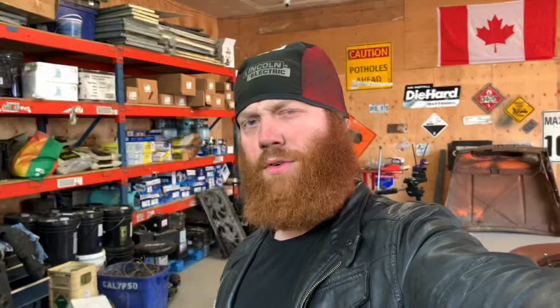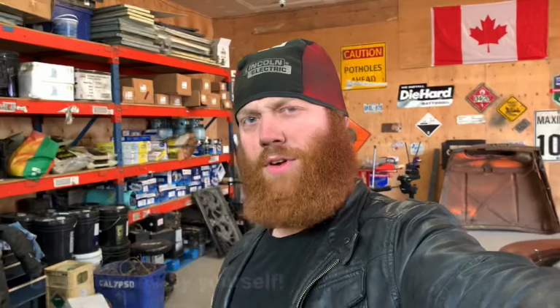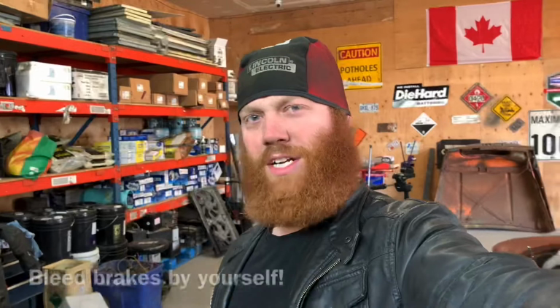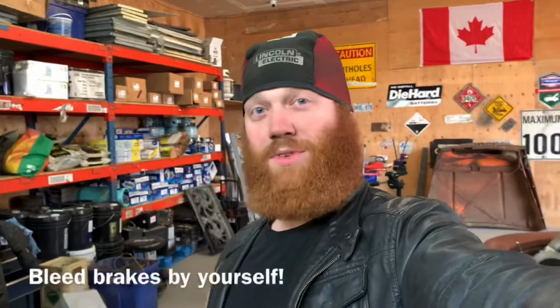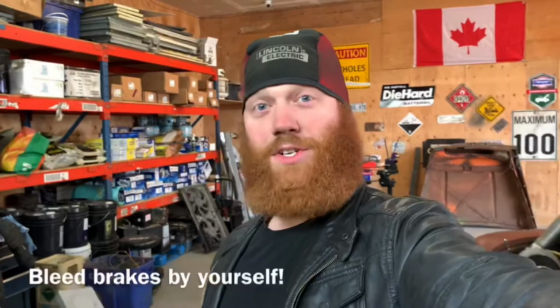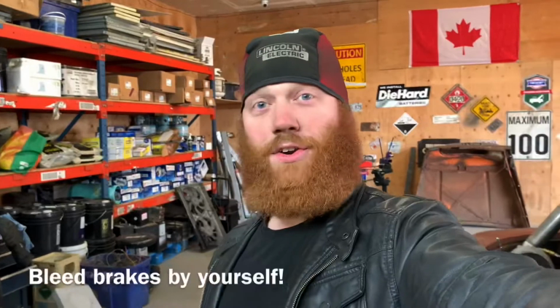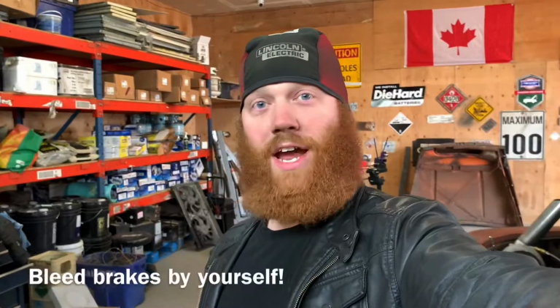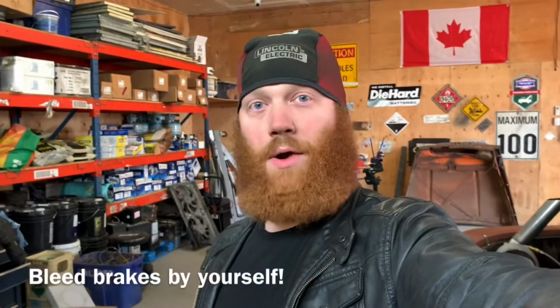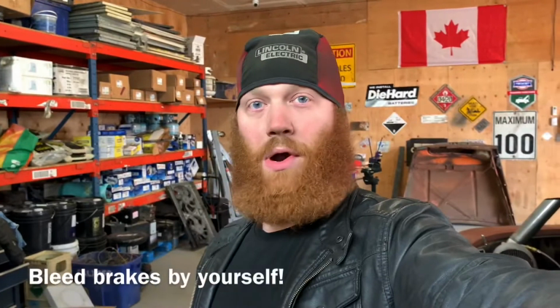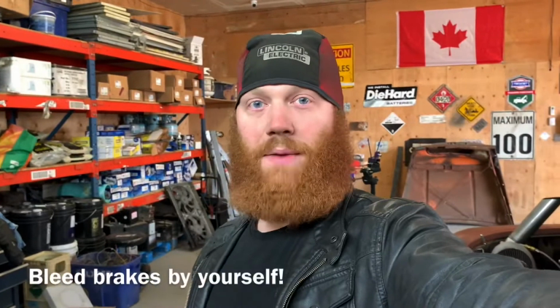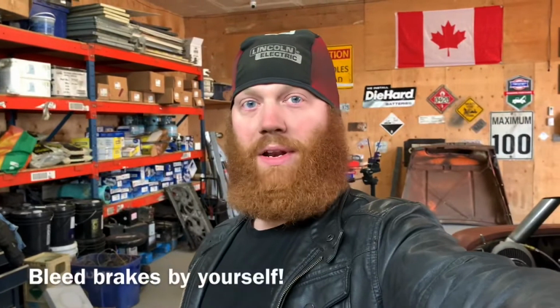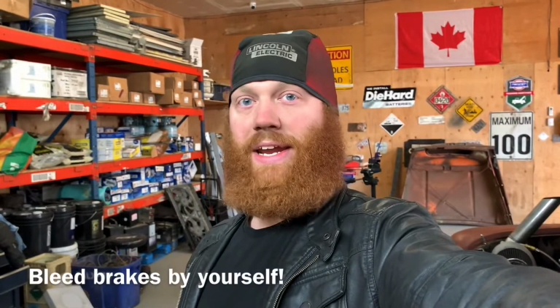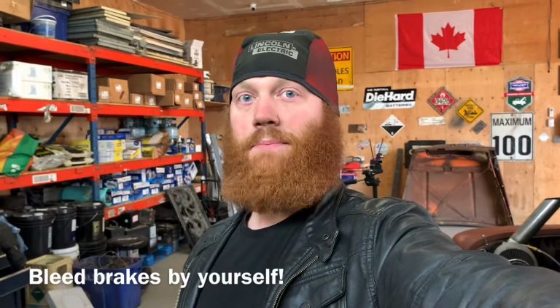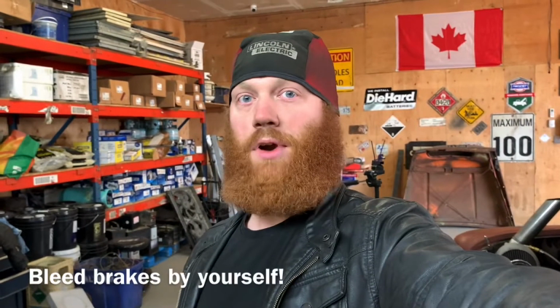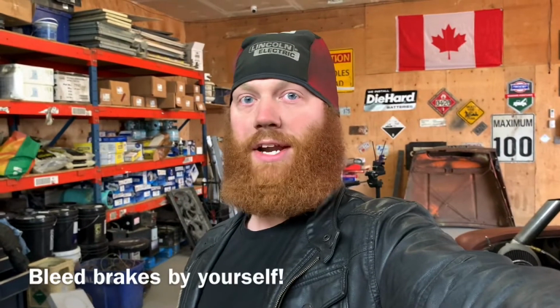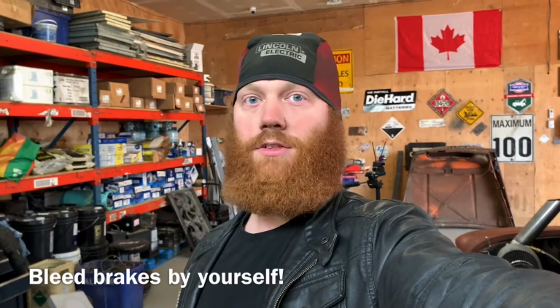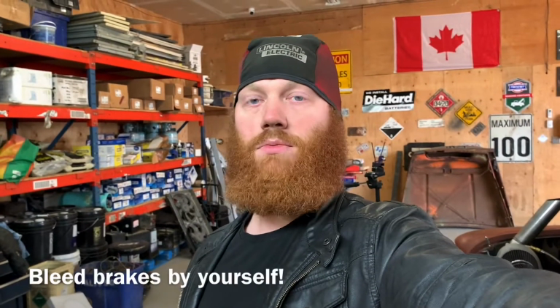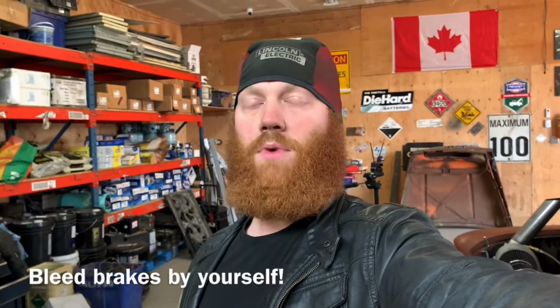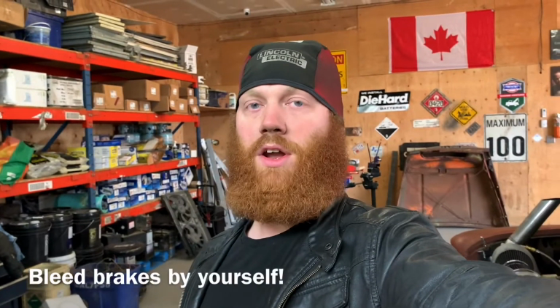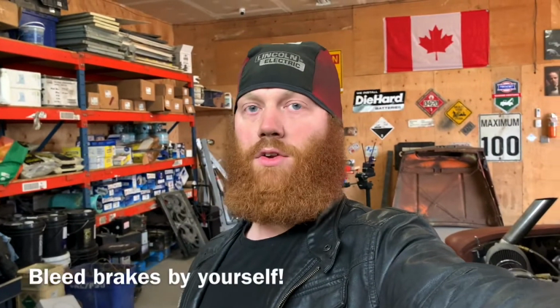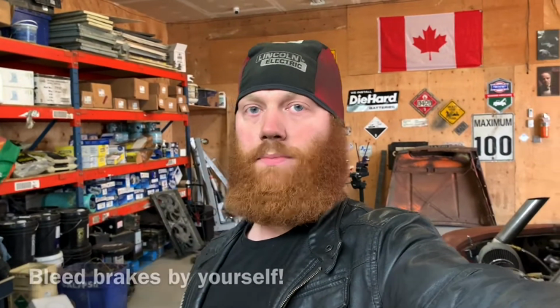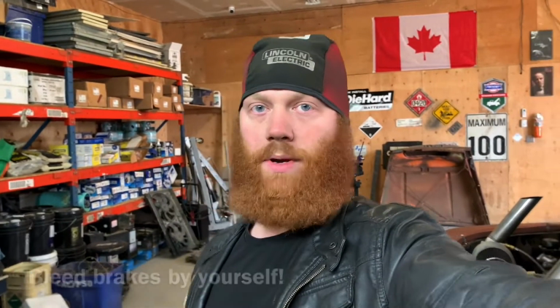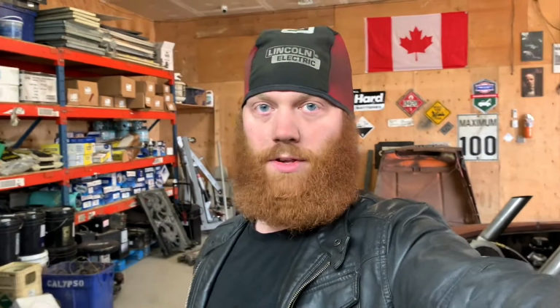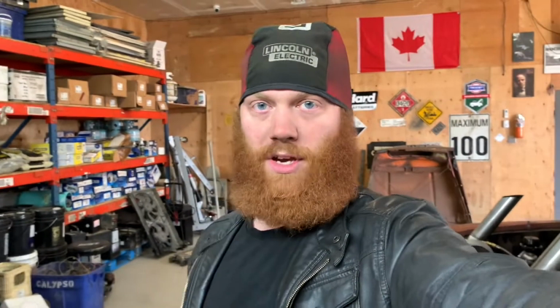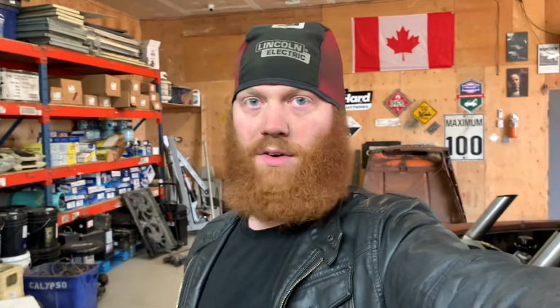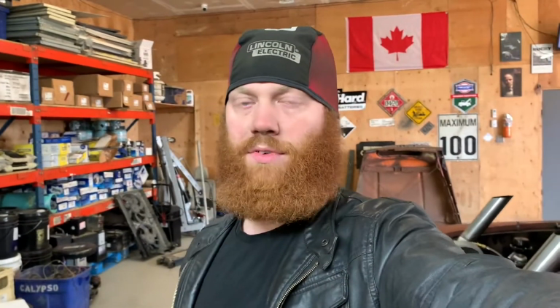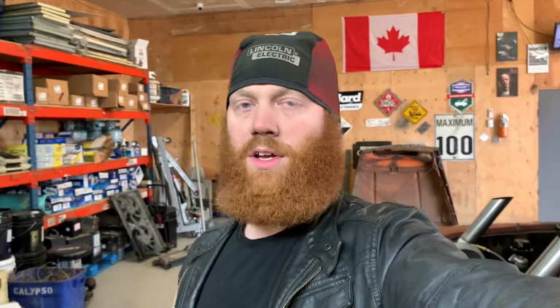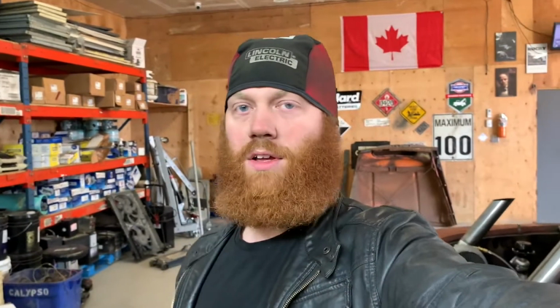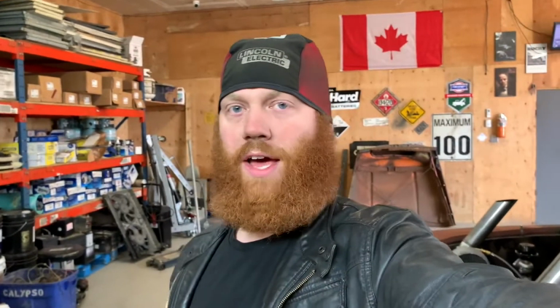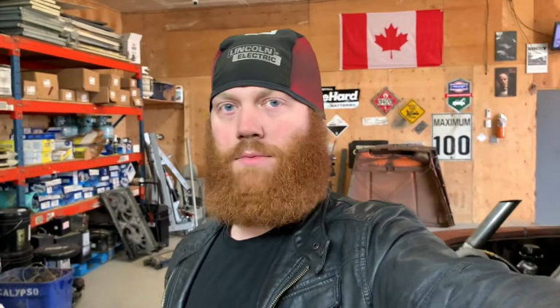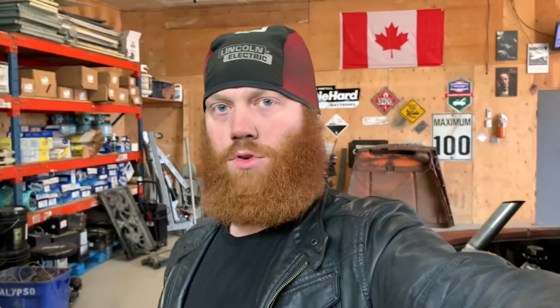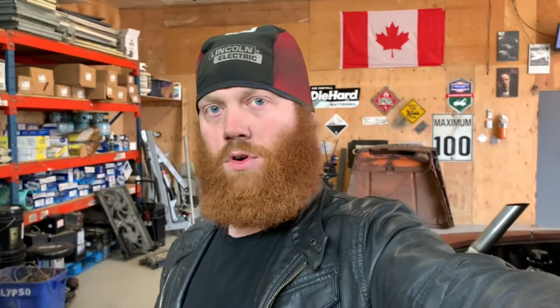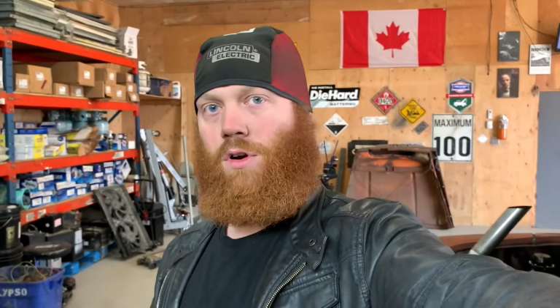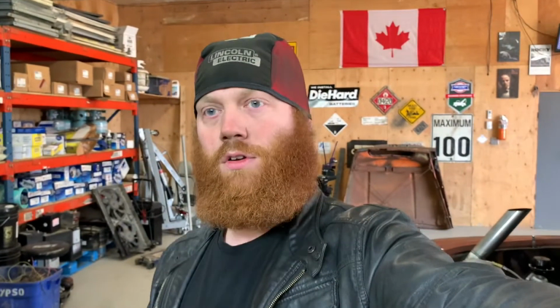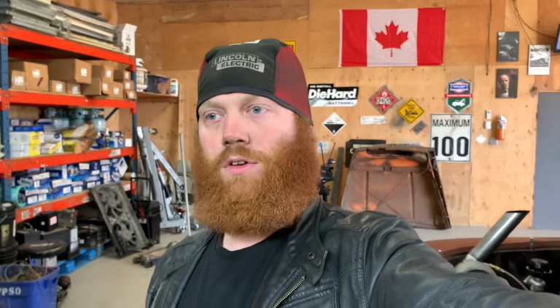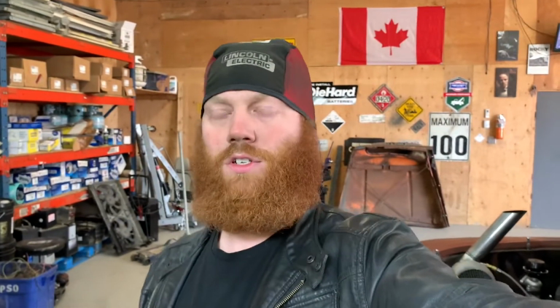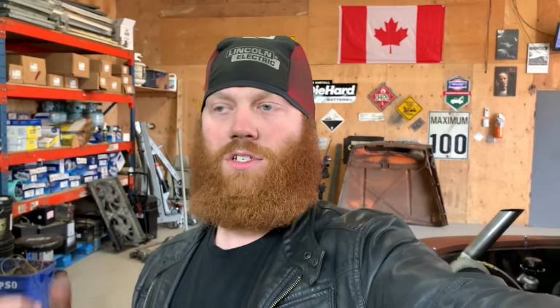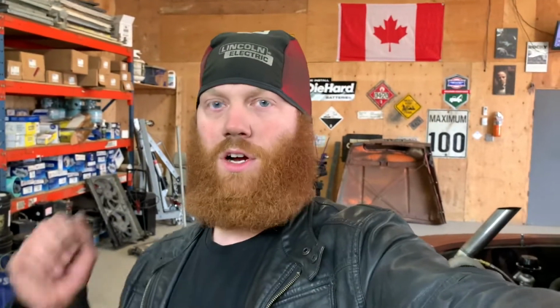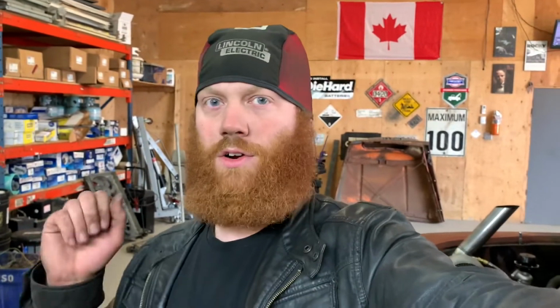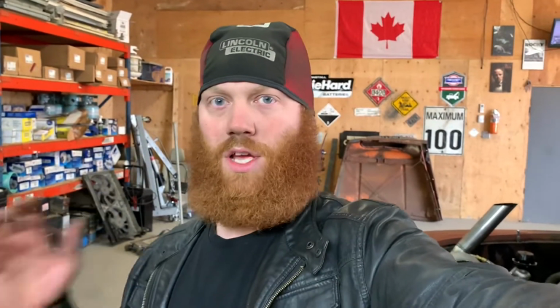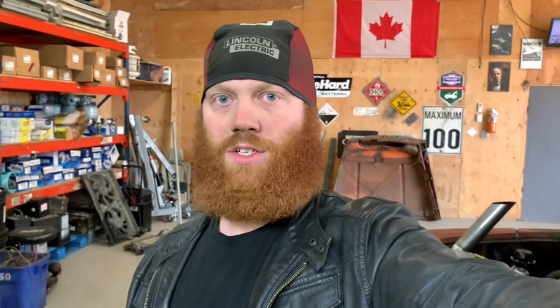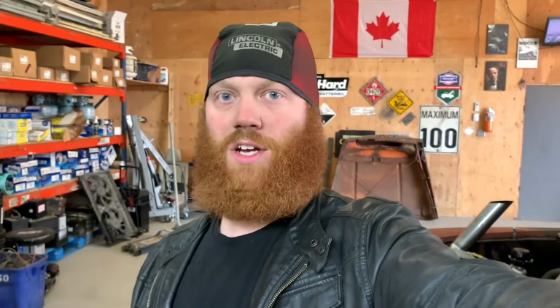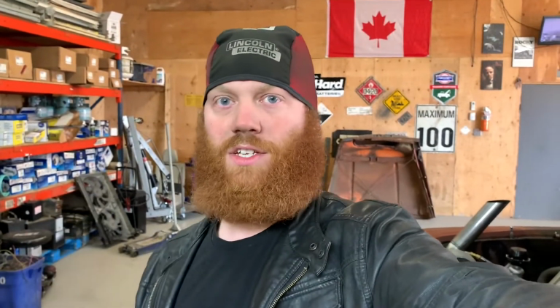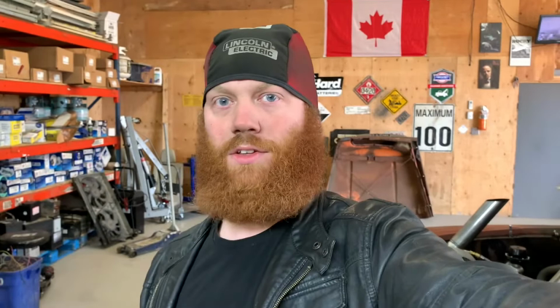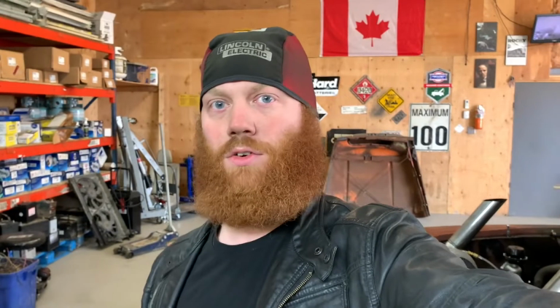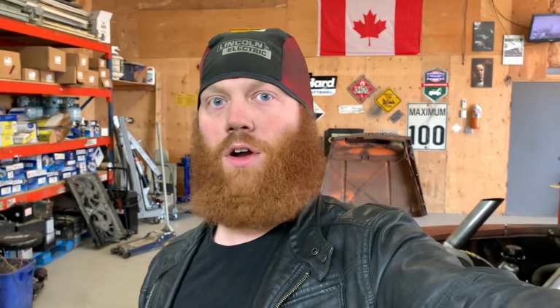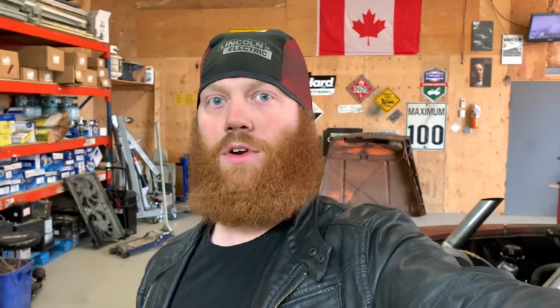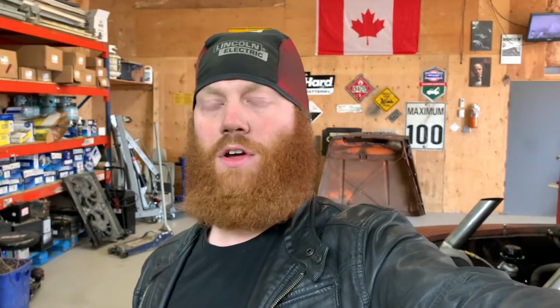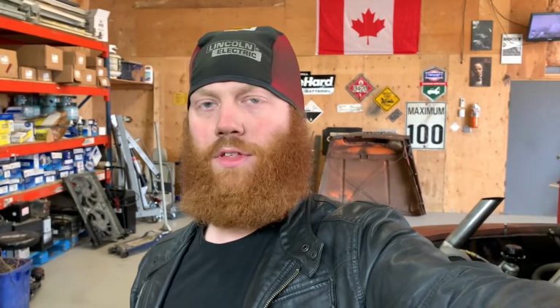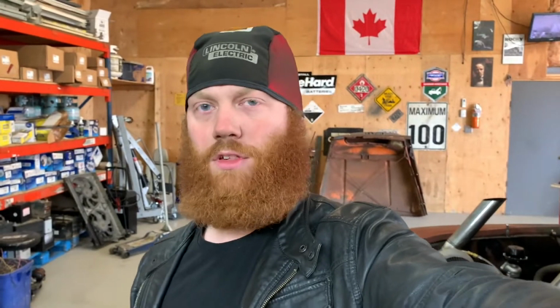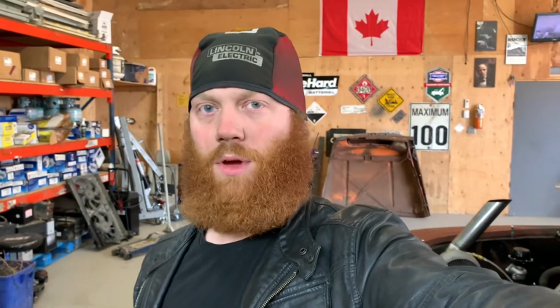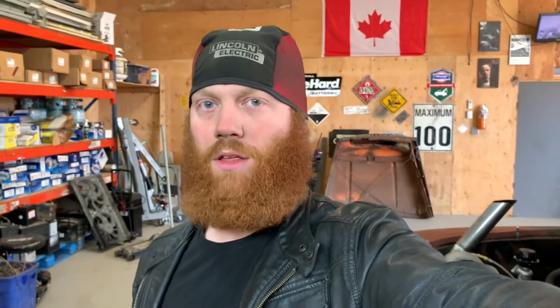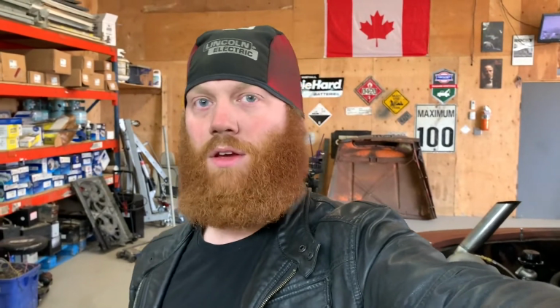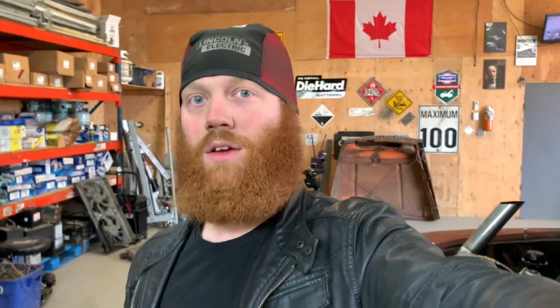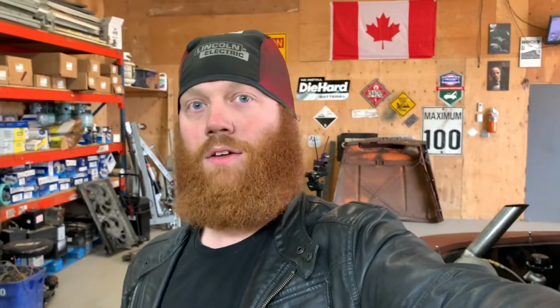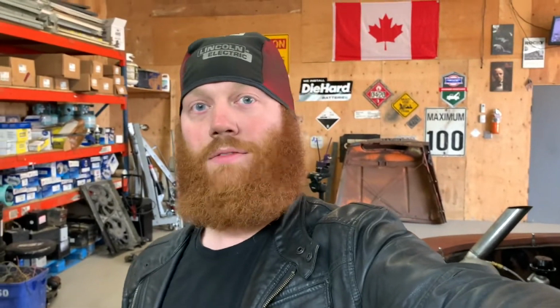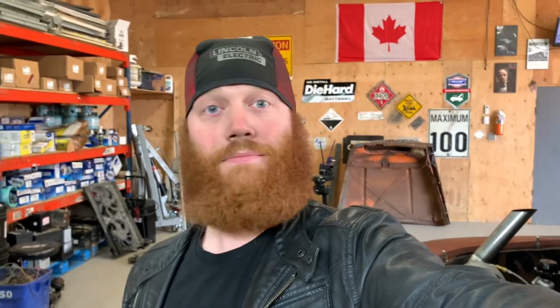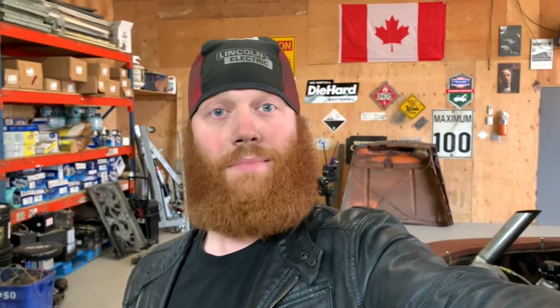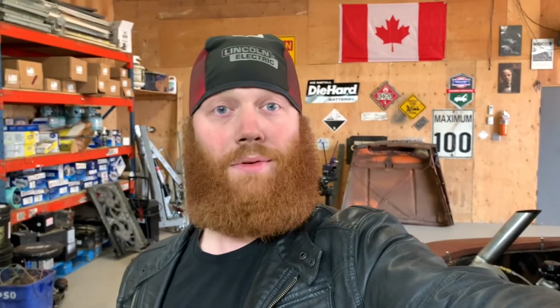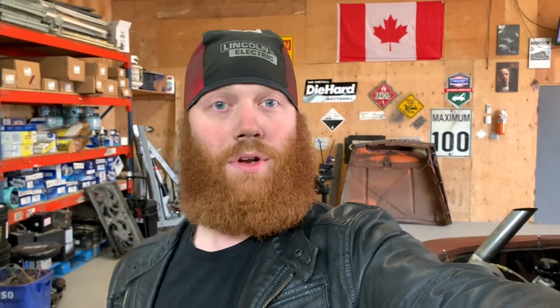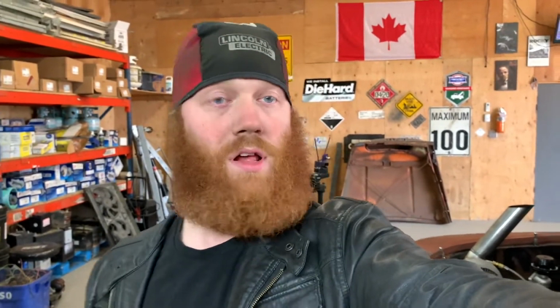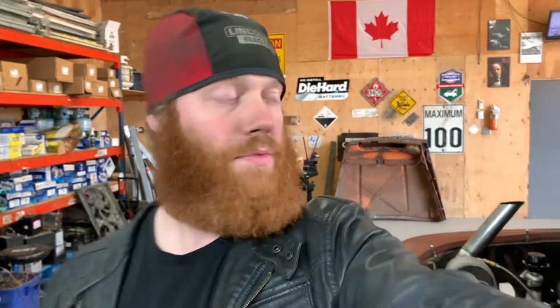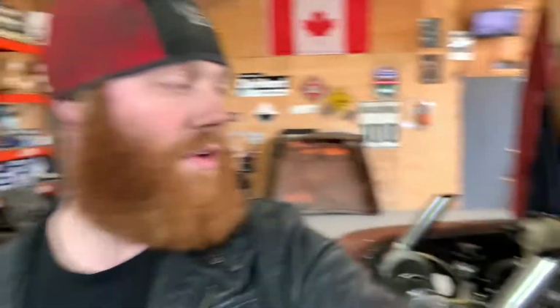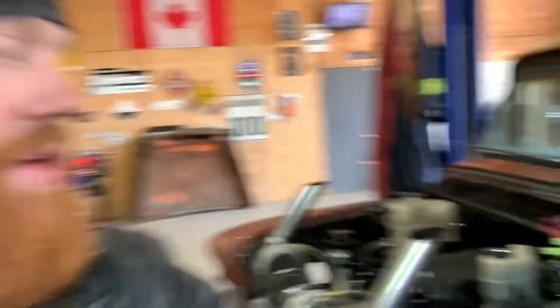I just want to show you how I bleed brakes when I do it by myself. I'm sure there's a hundred thousand guys out there who already know this, but maybe it'll help somebody.